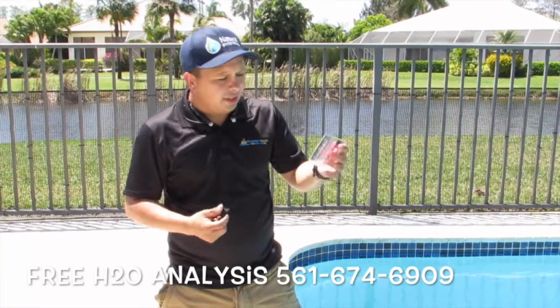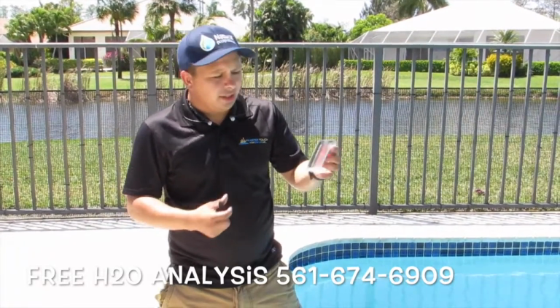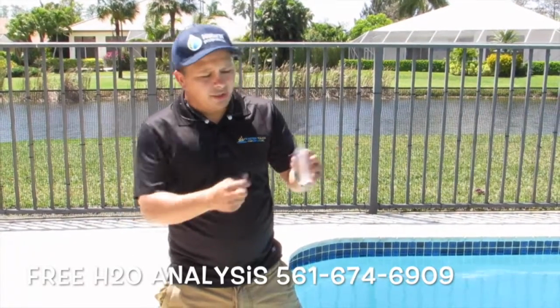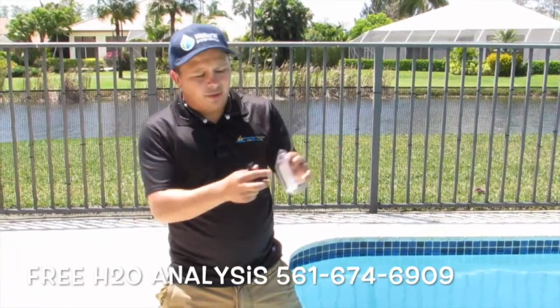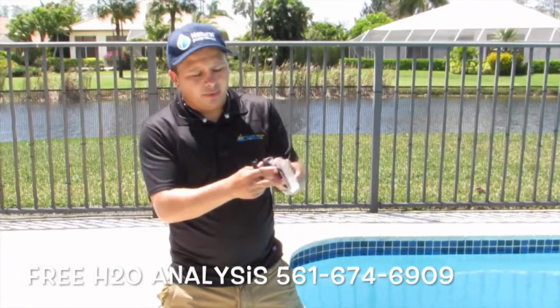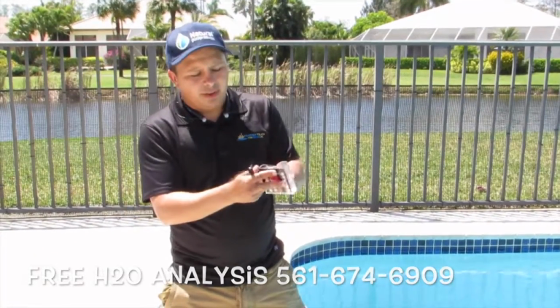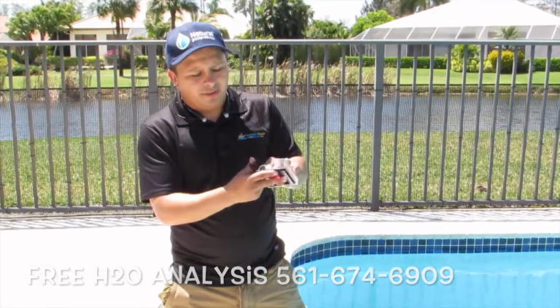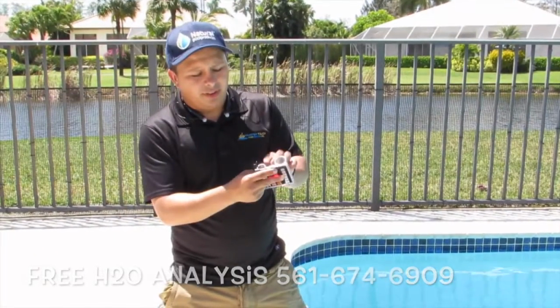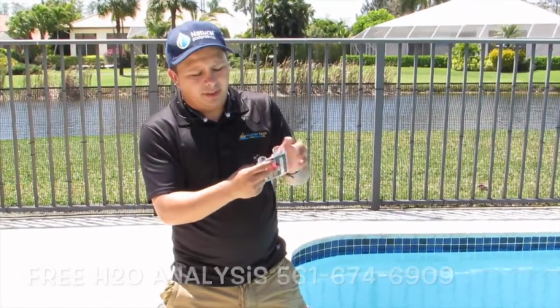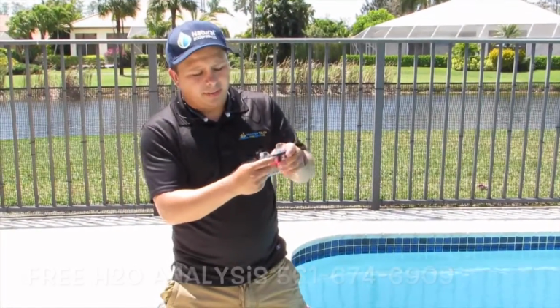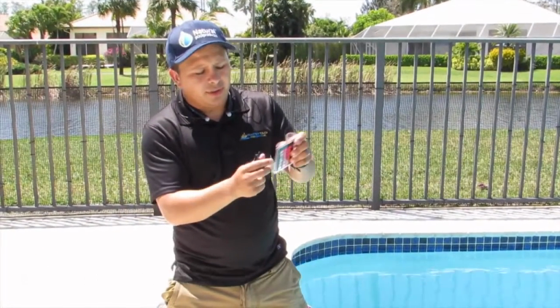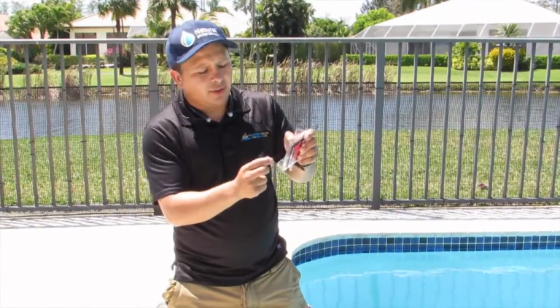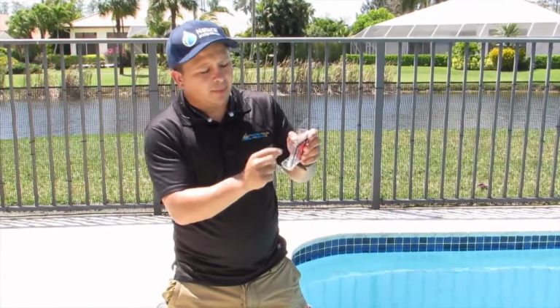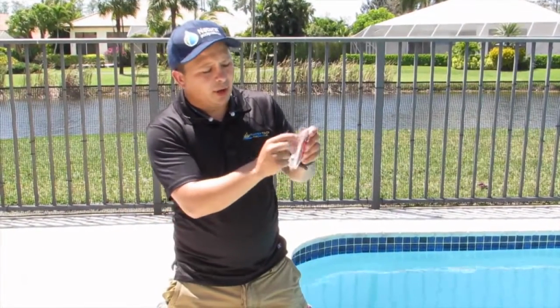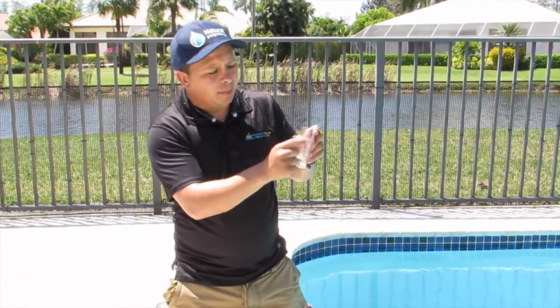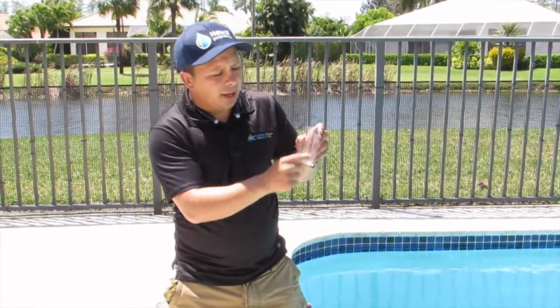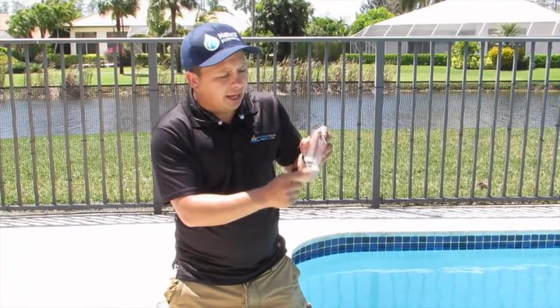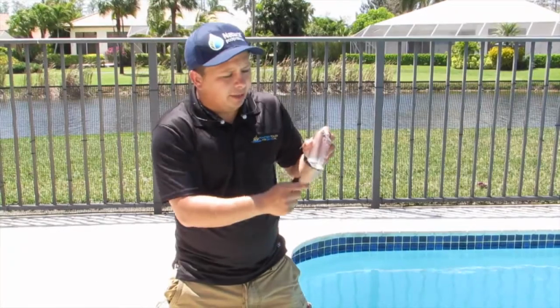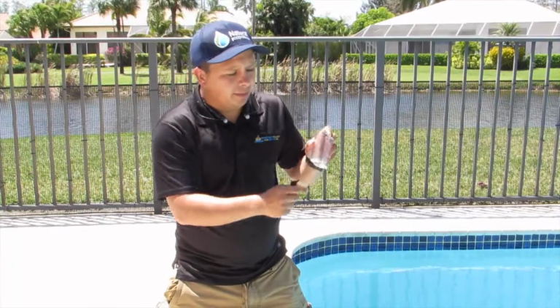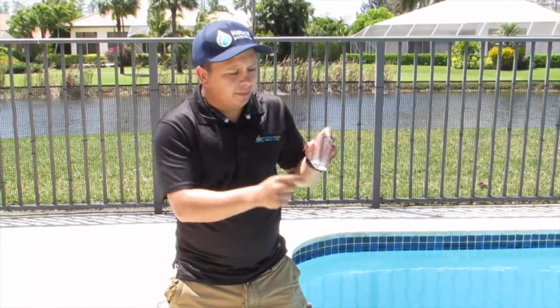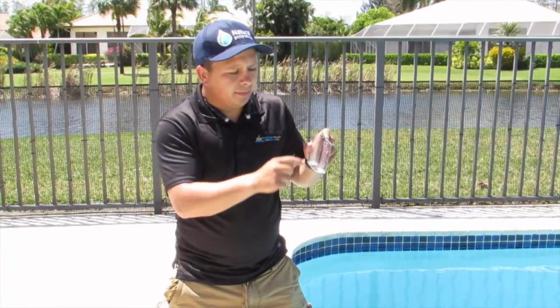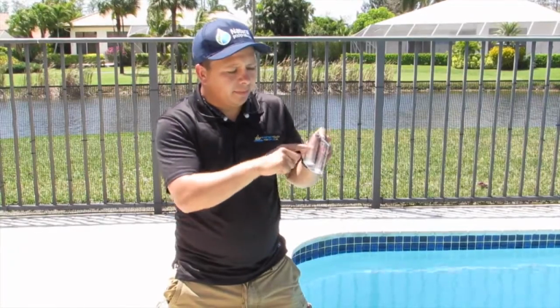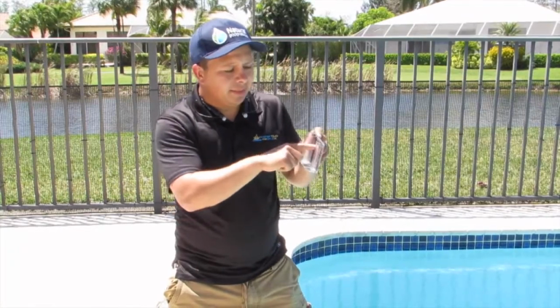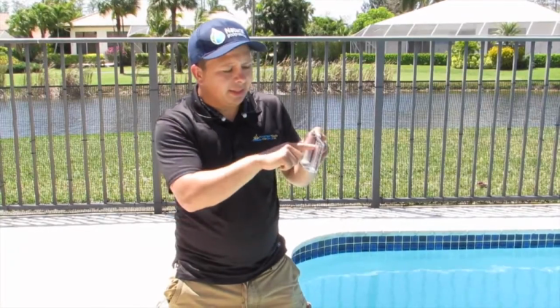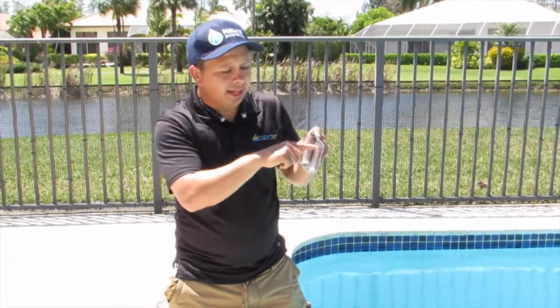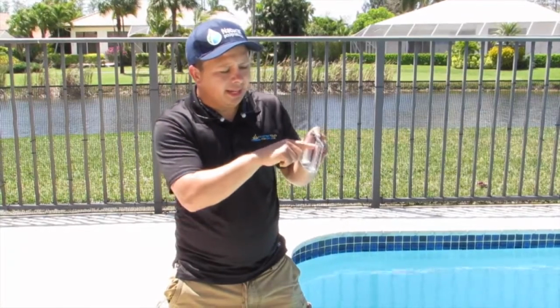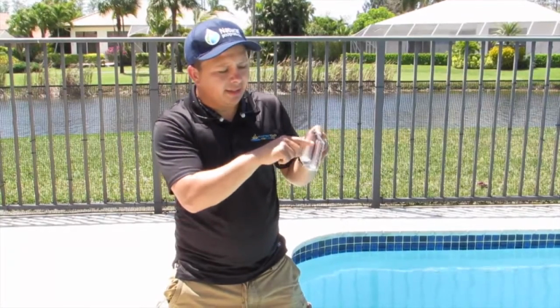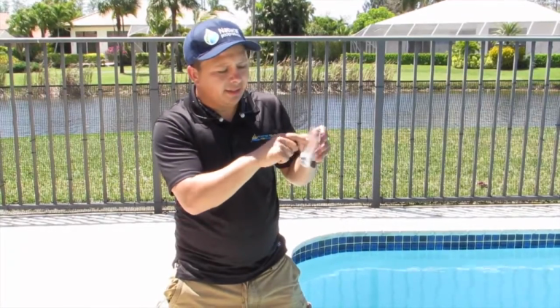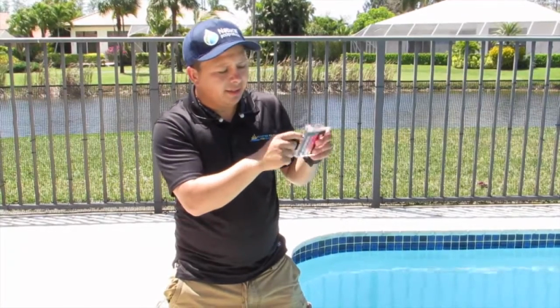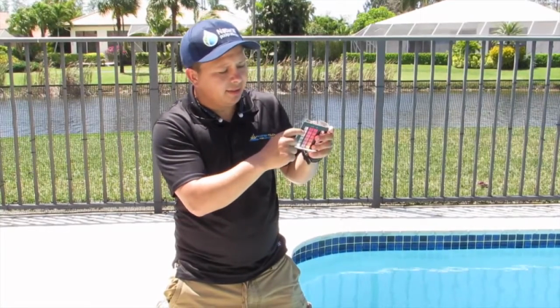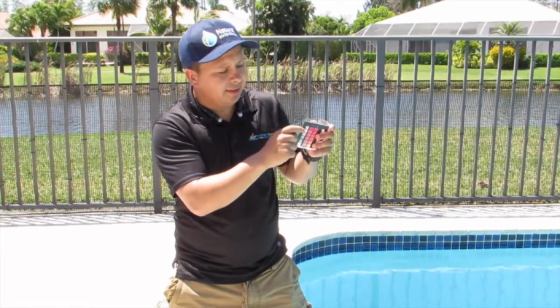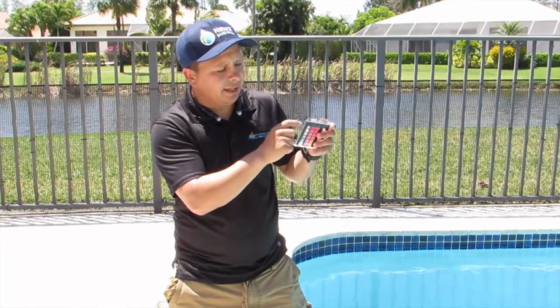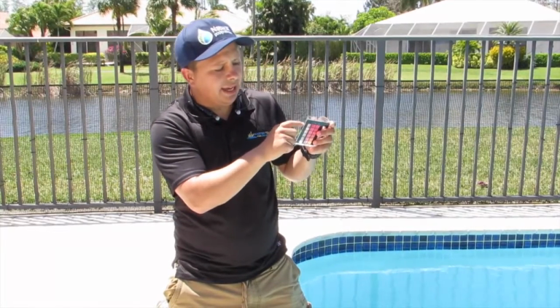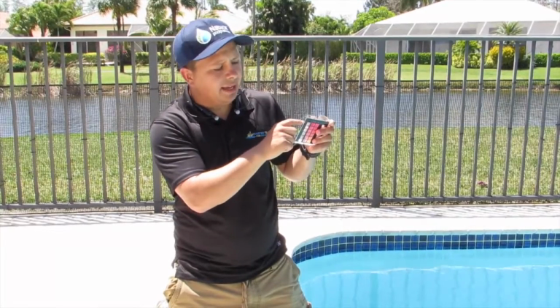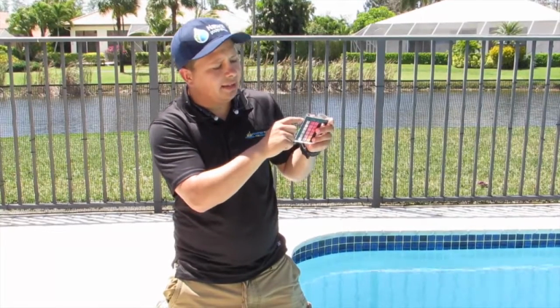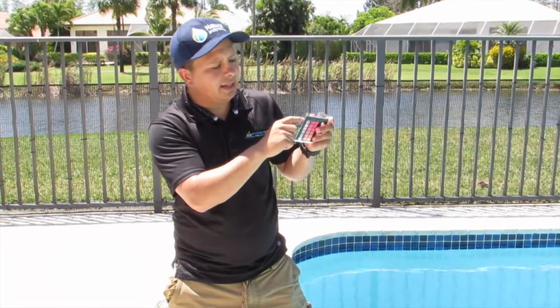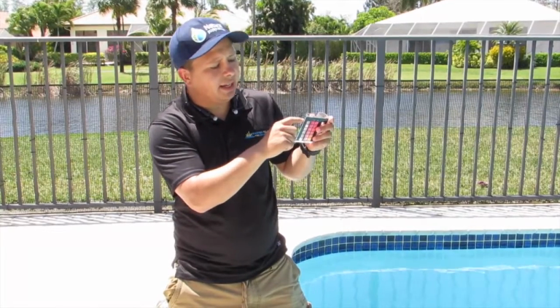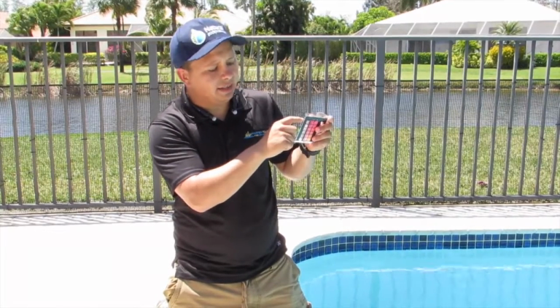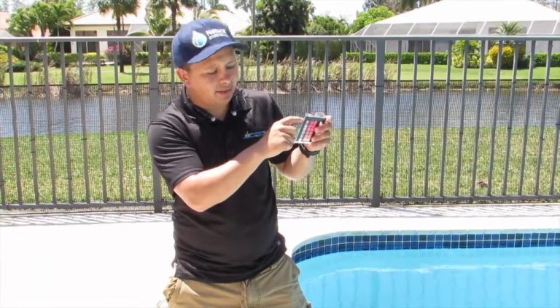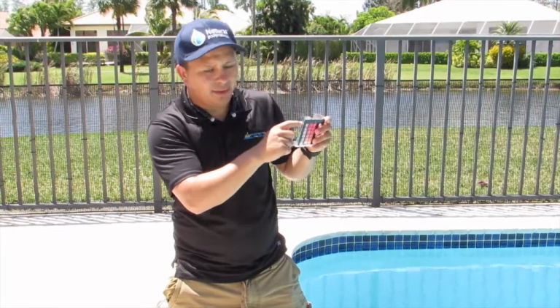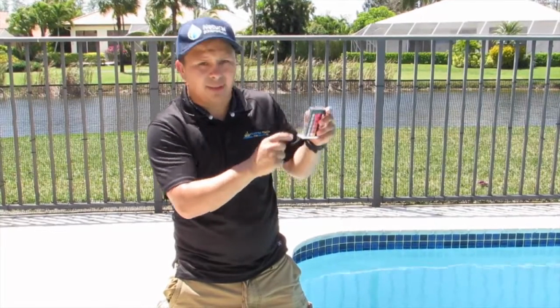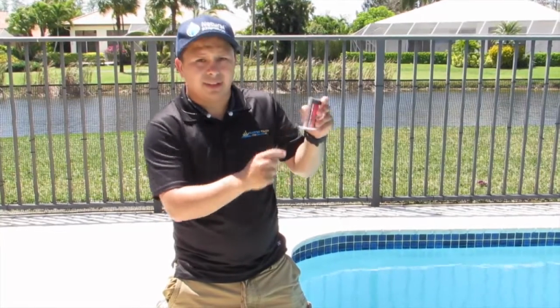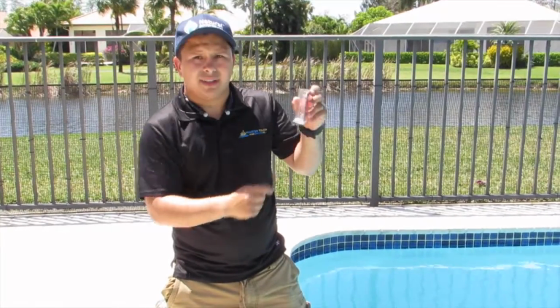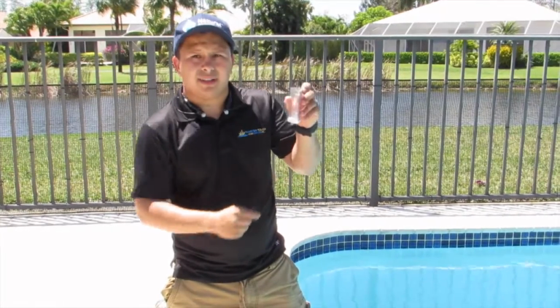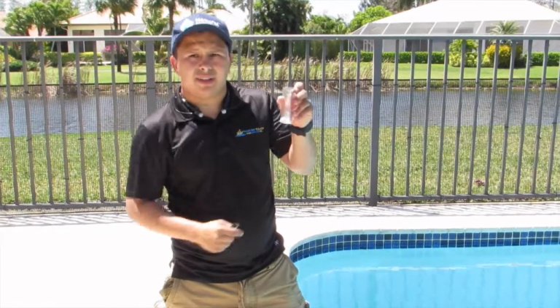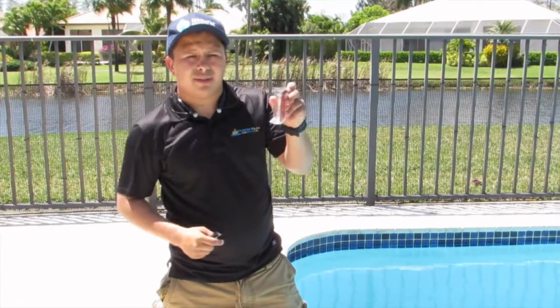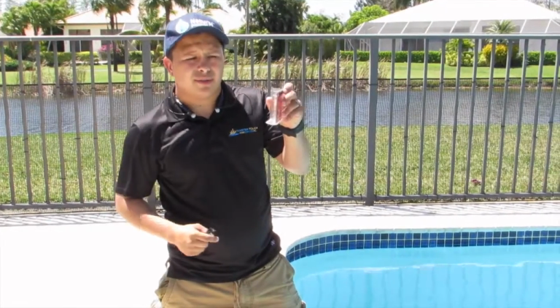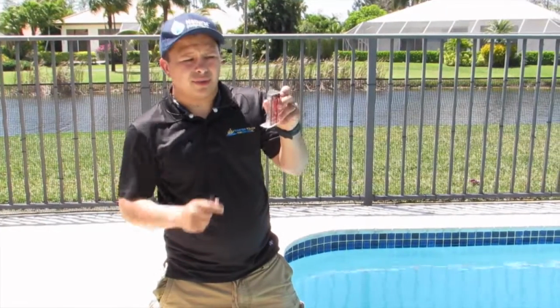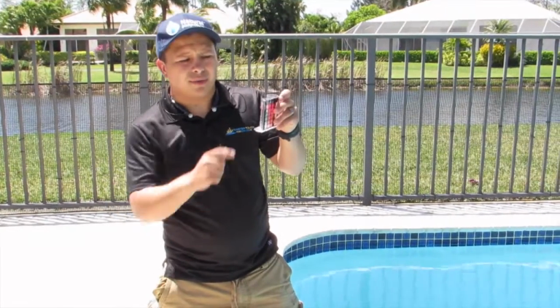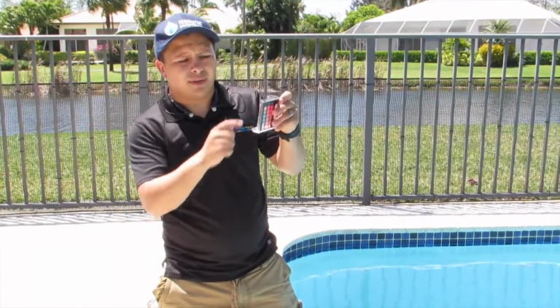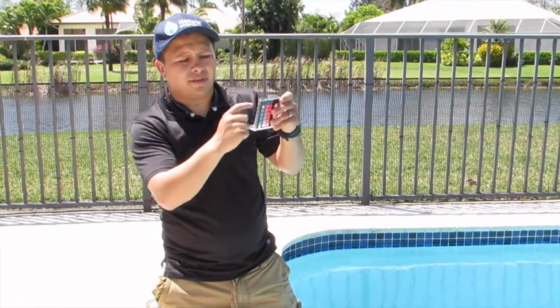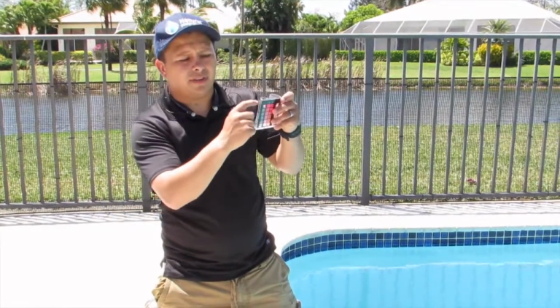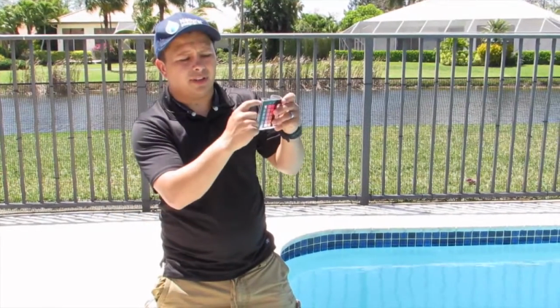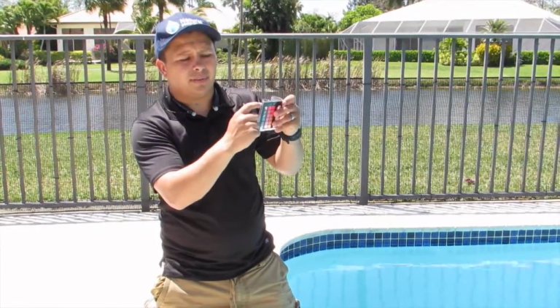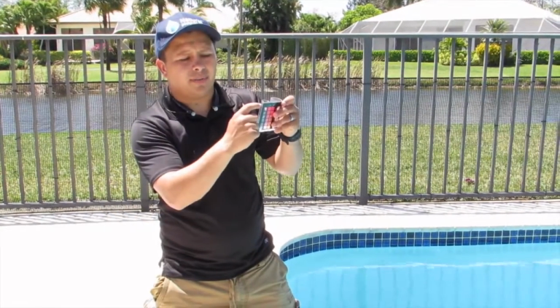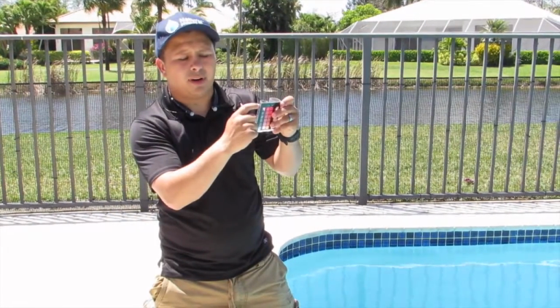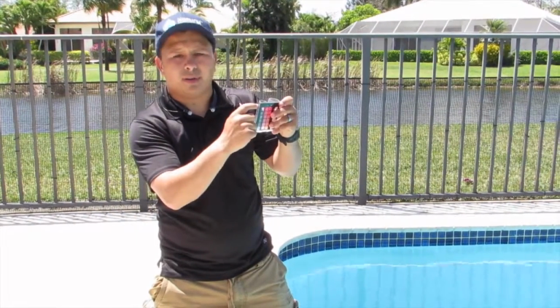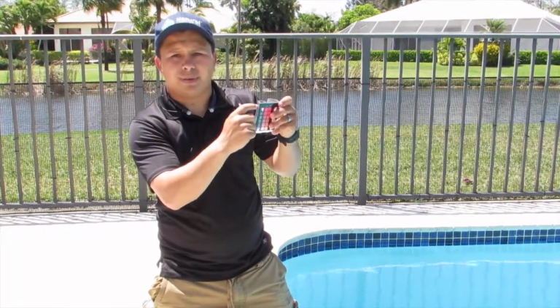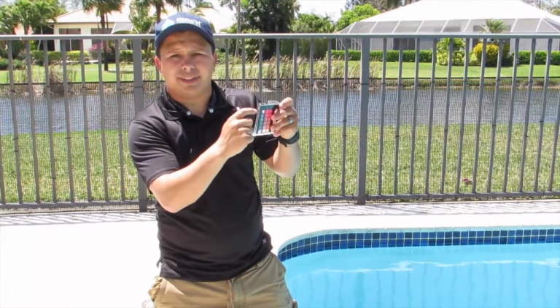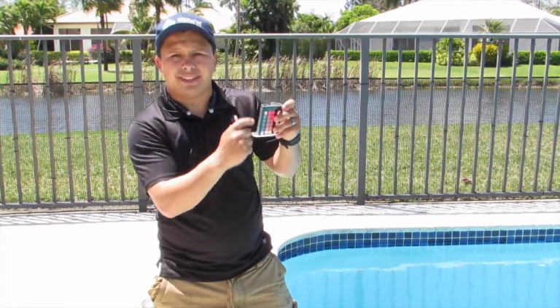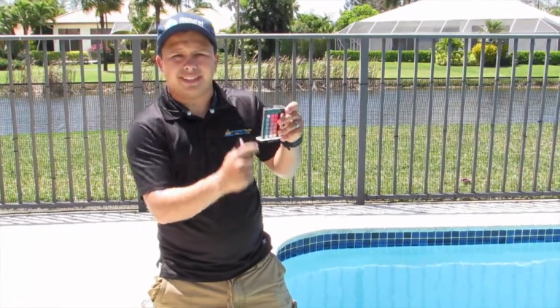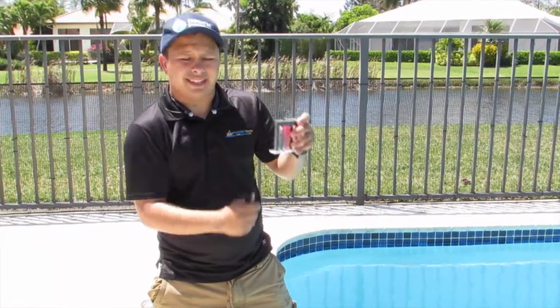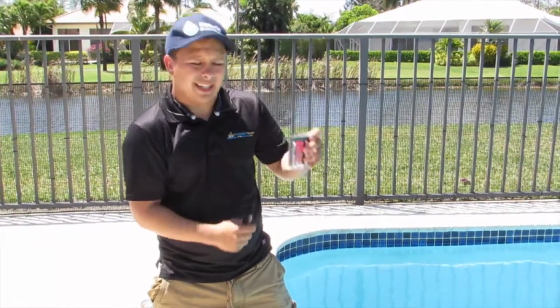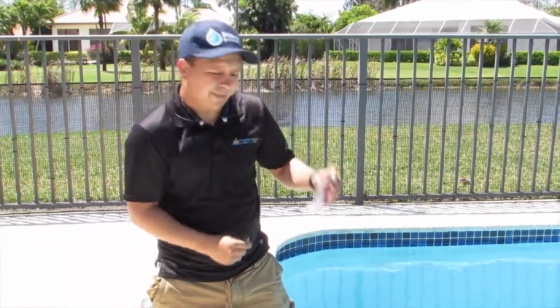You want to fill up the small bottle. It has a 9 on it, so you want to fill it up all the way to the top.